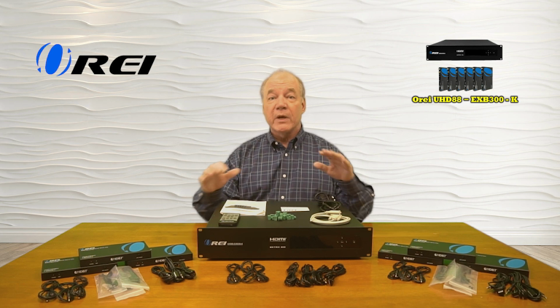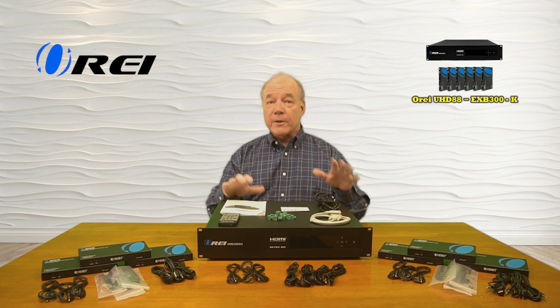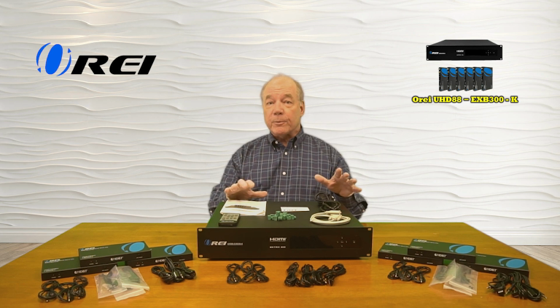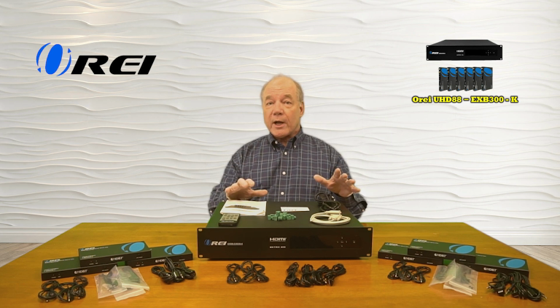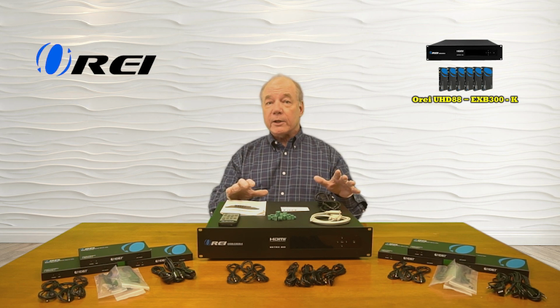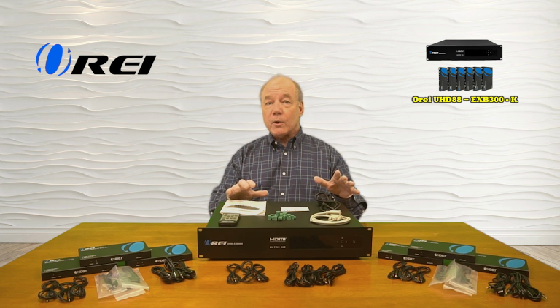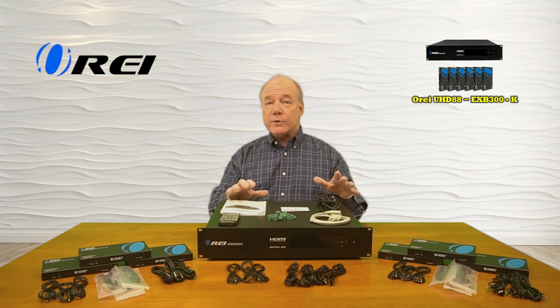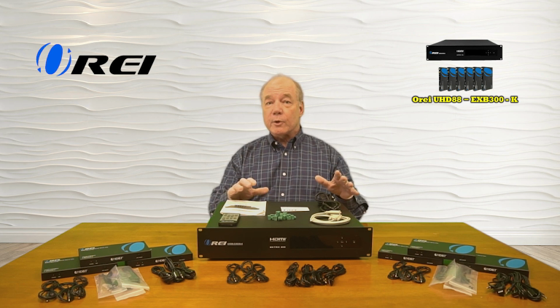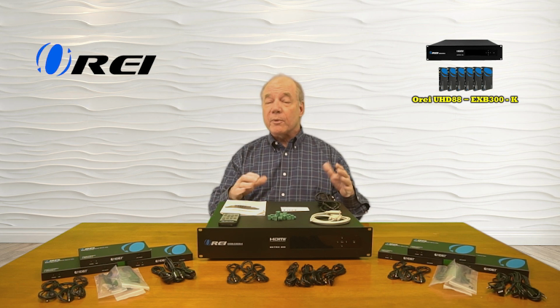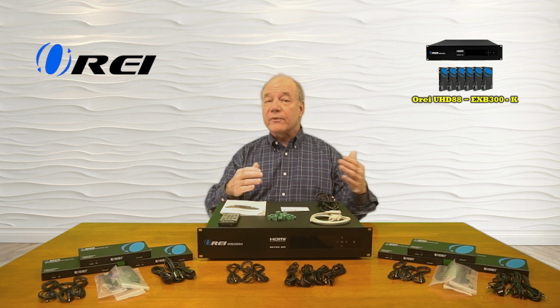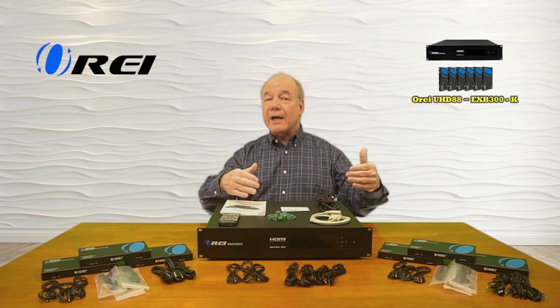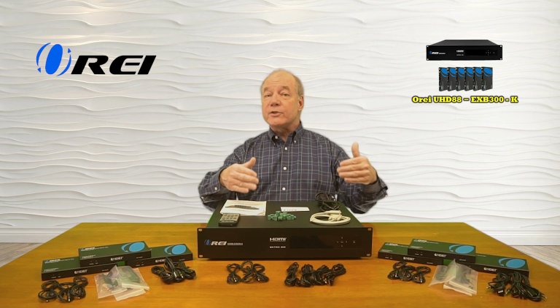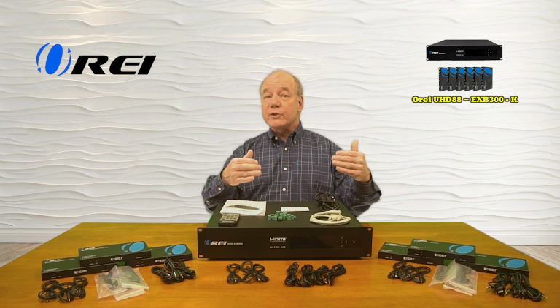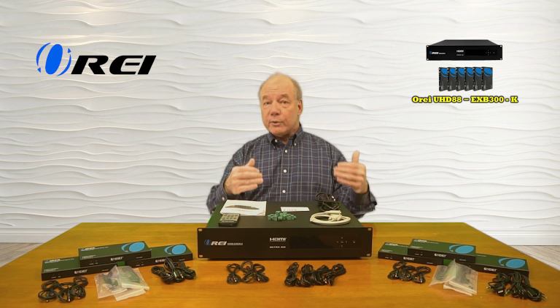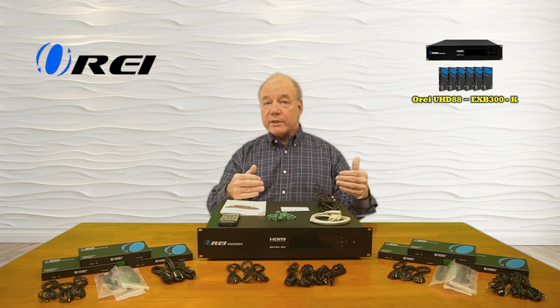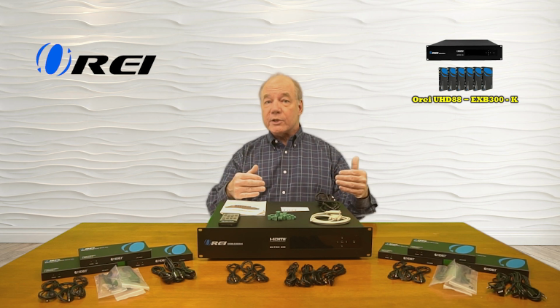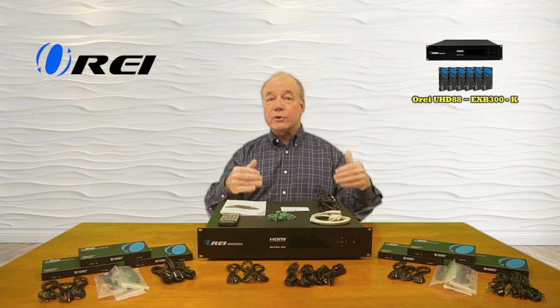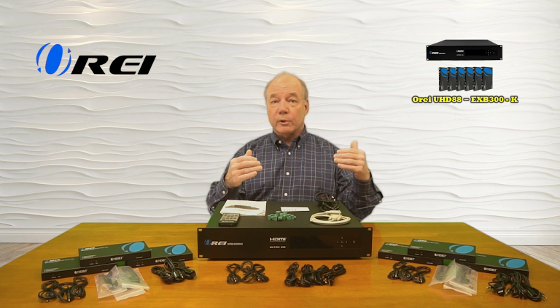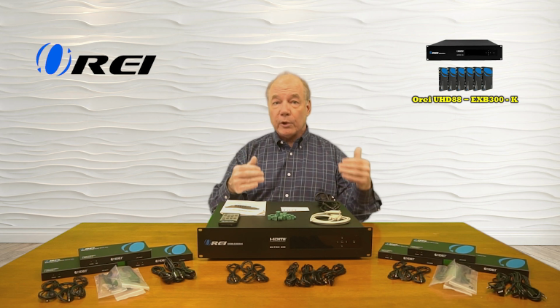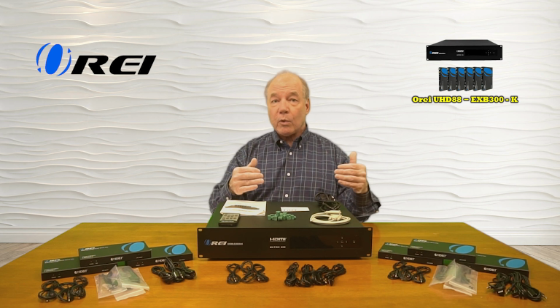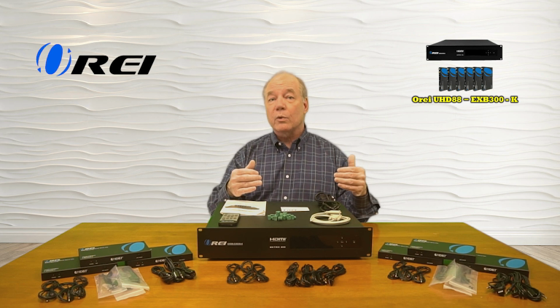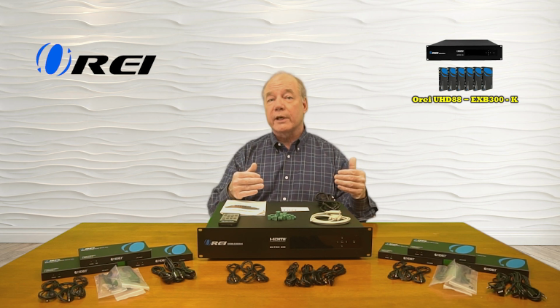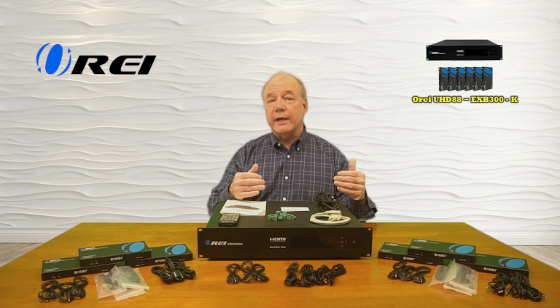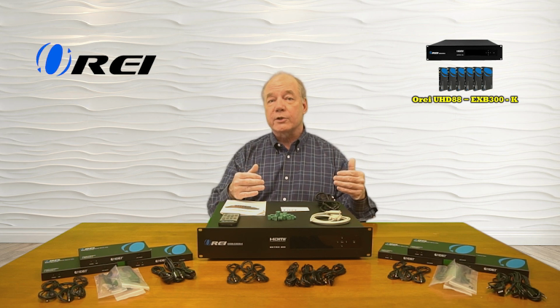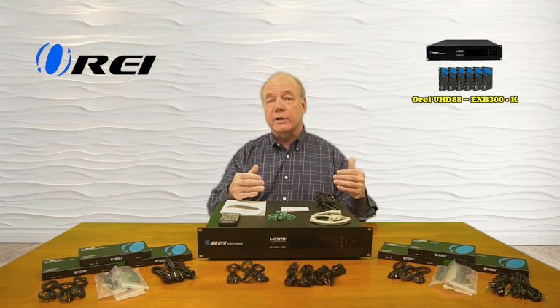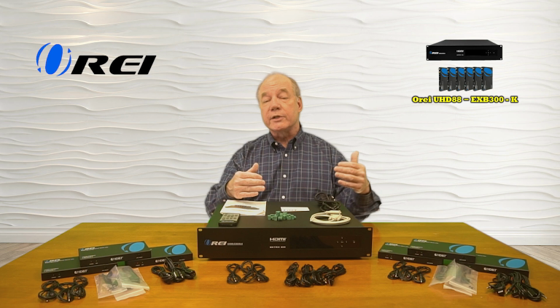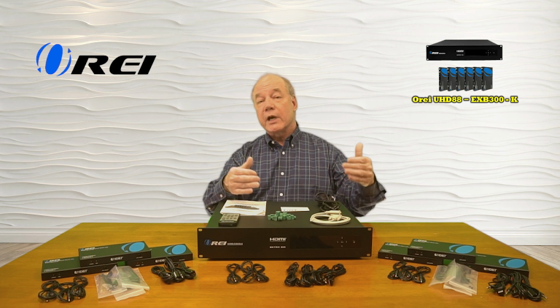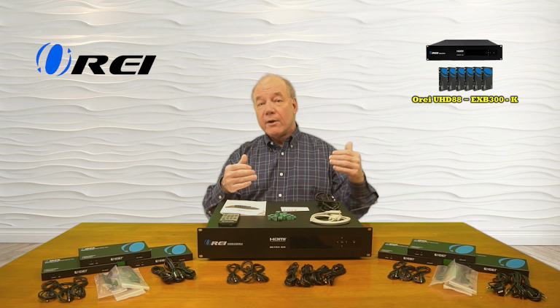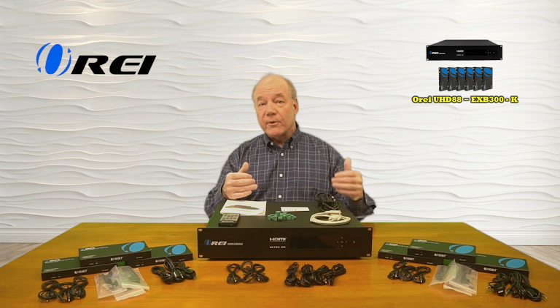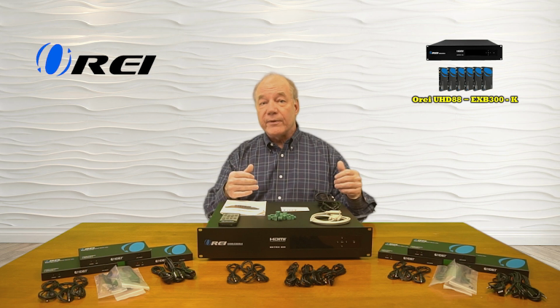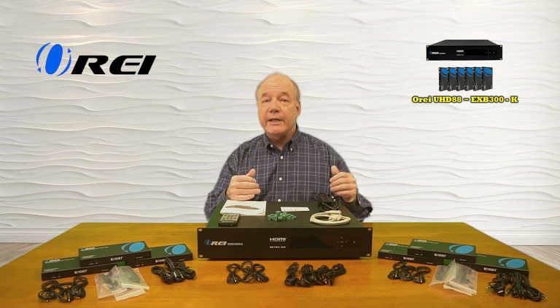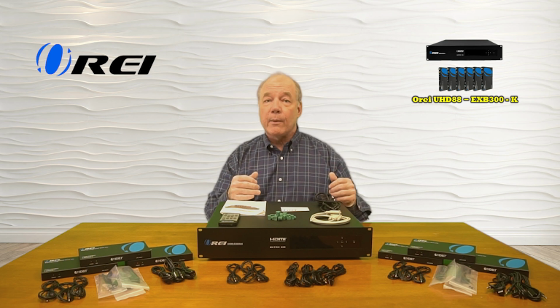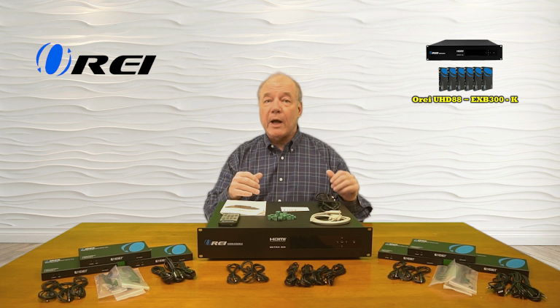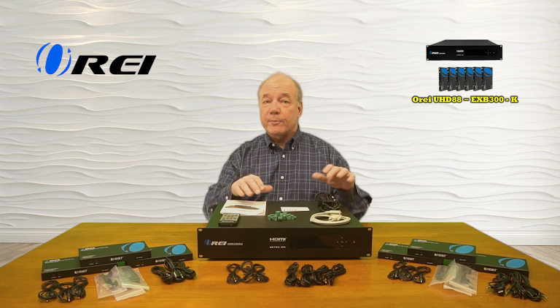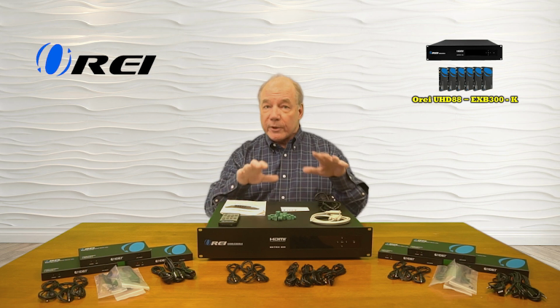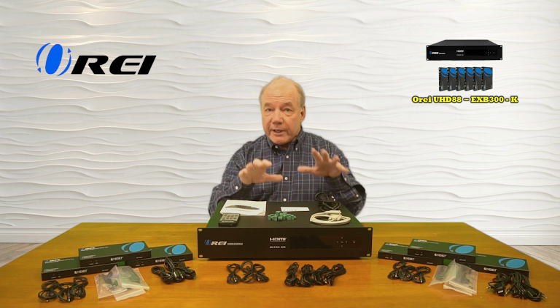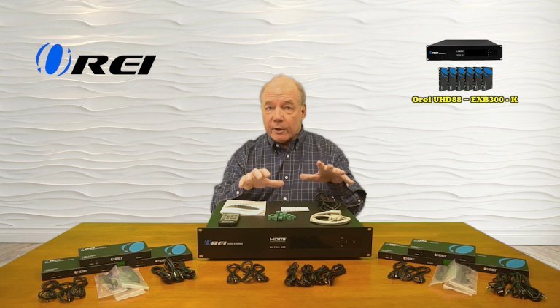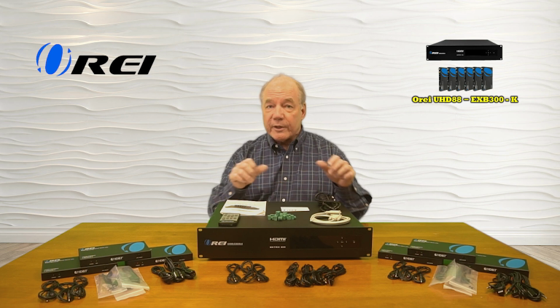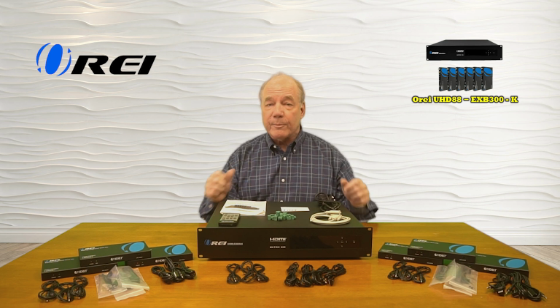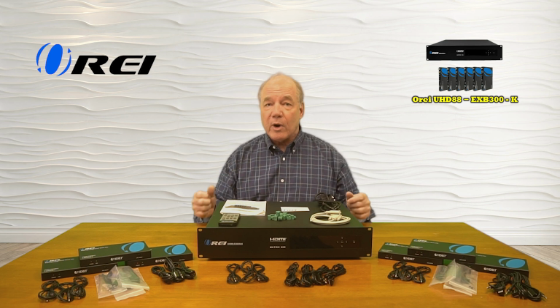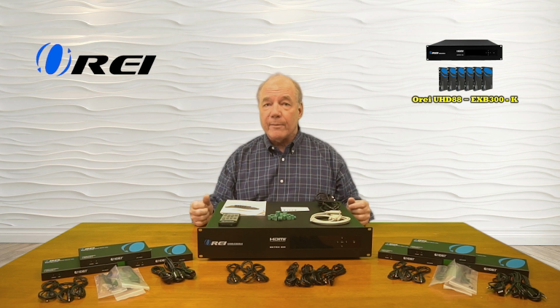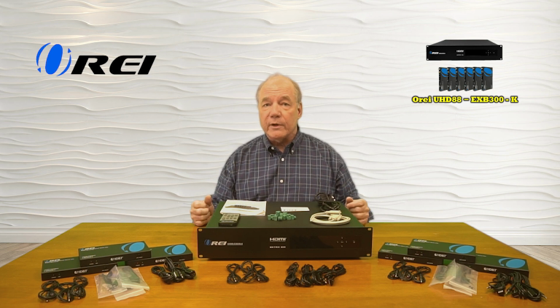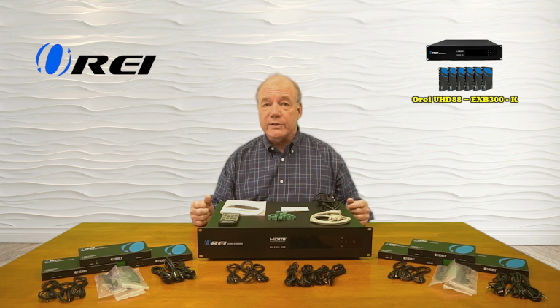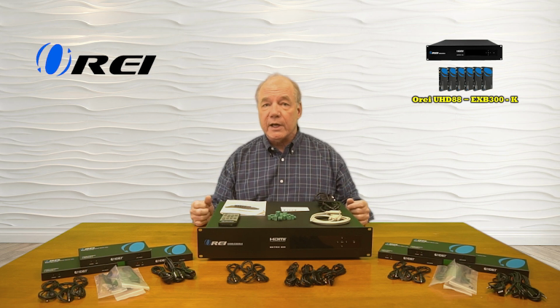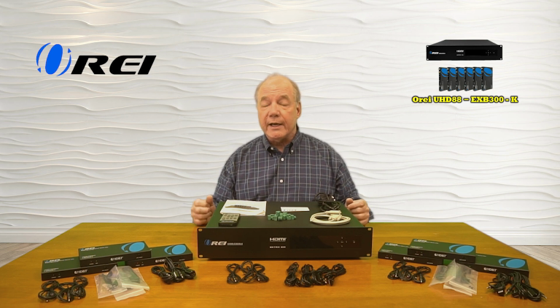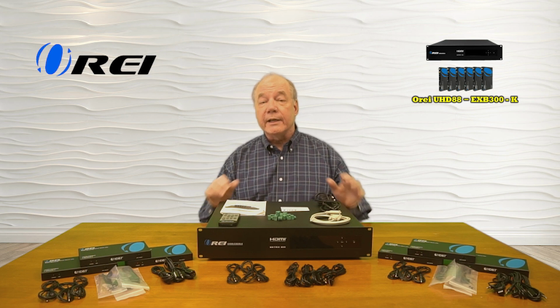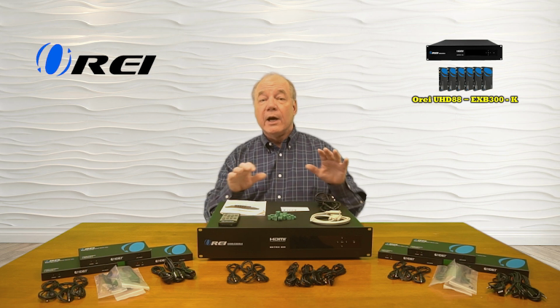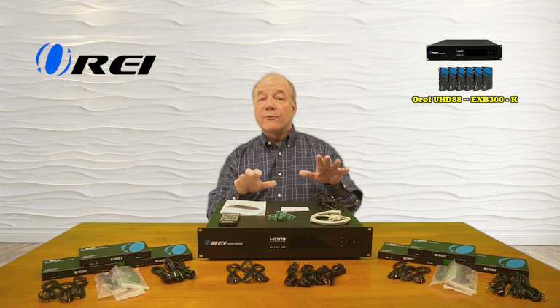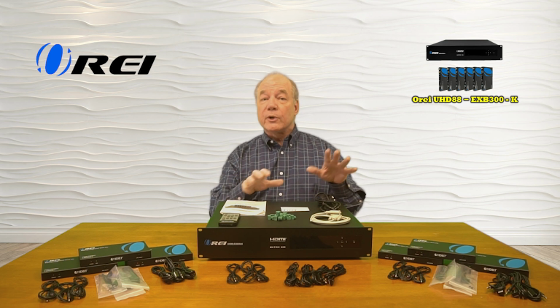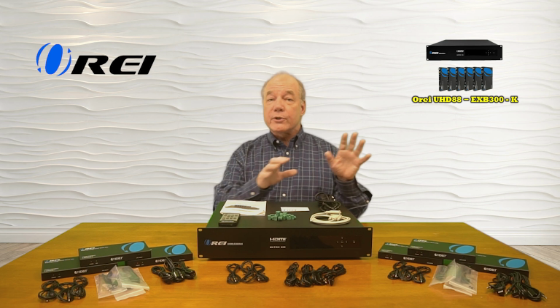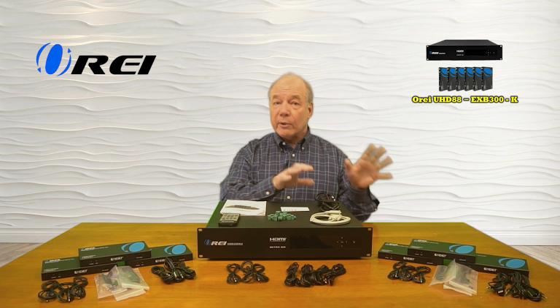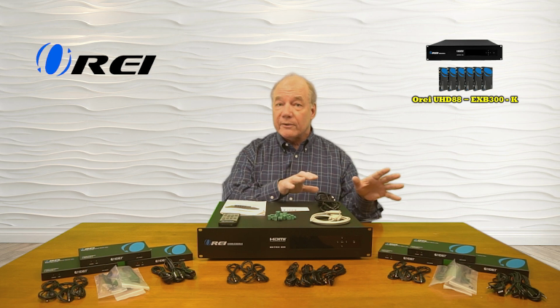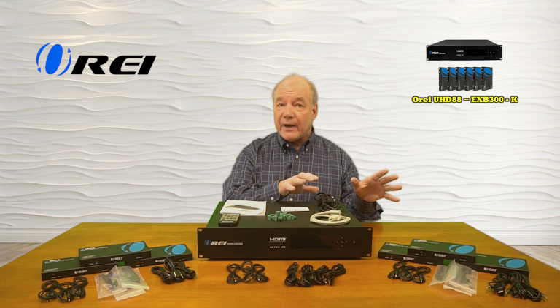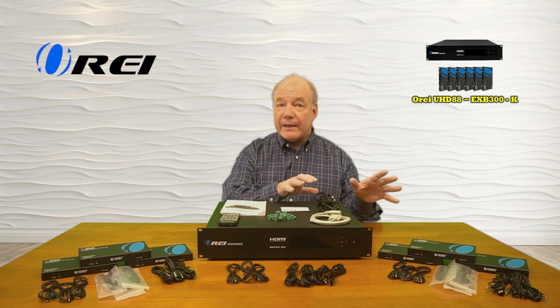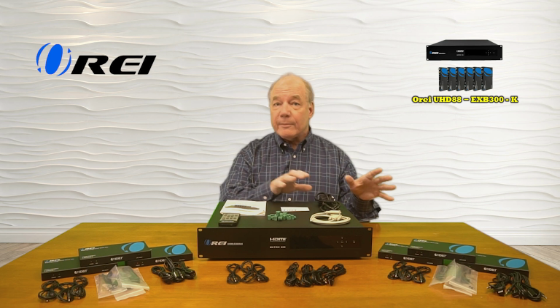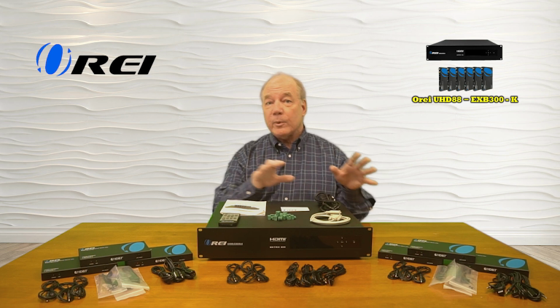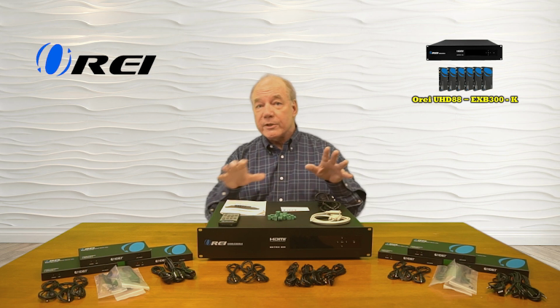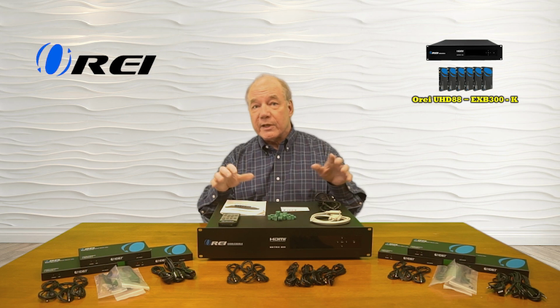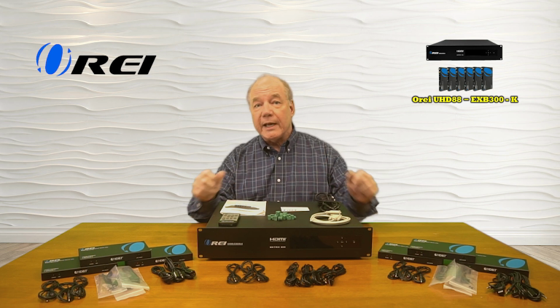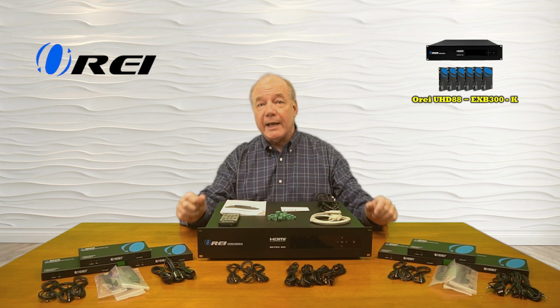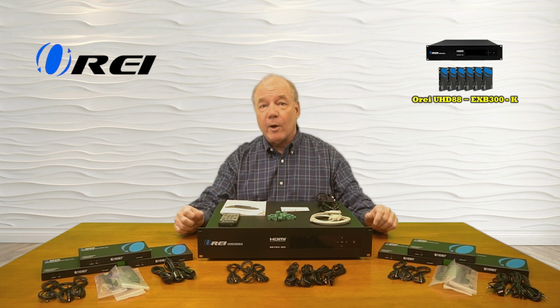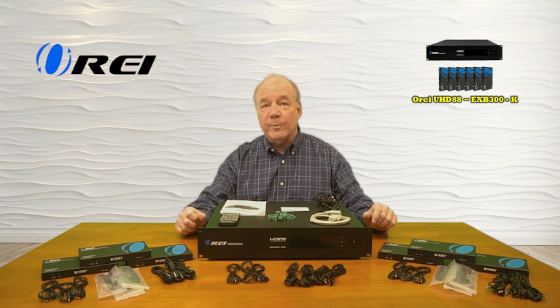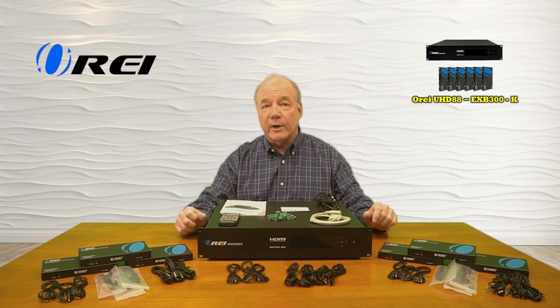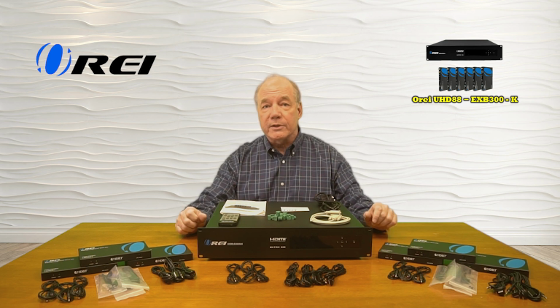The product also provides two additional local connections for video output at the primary site, for a total of eight inputs and eight outputs.